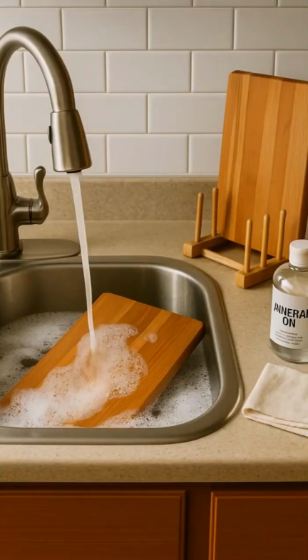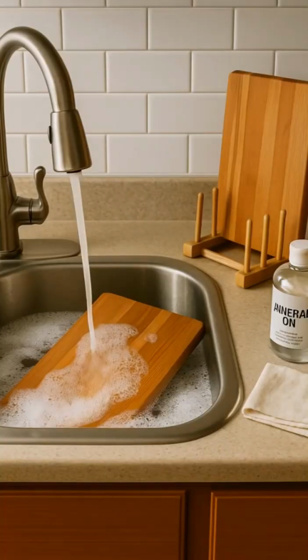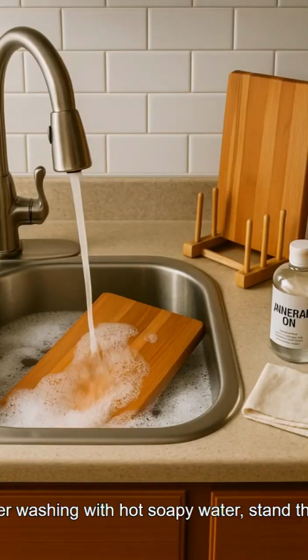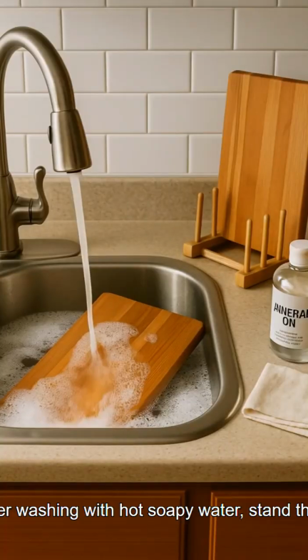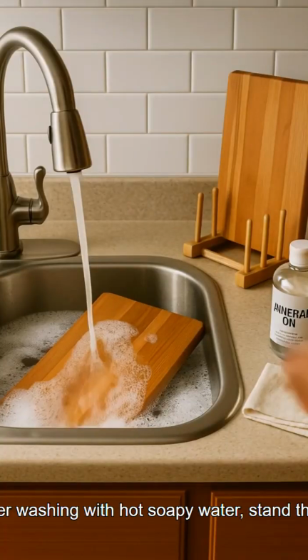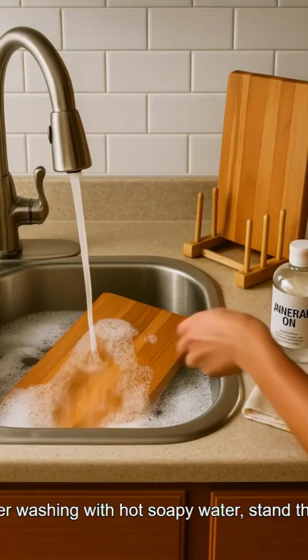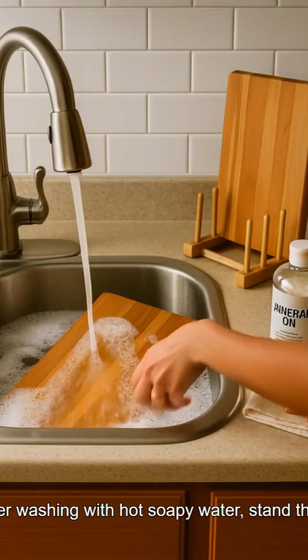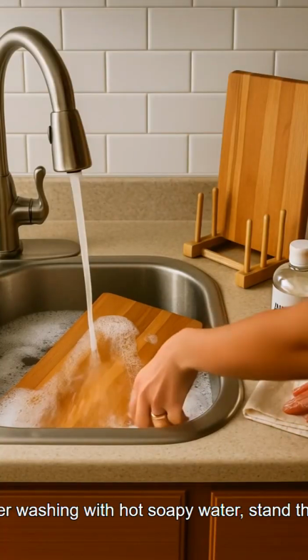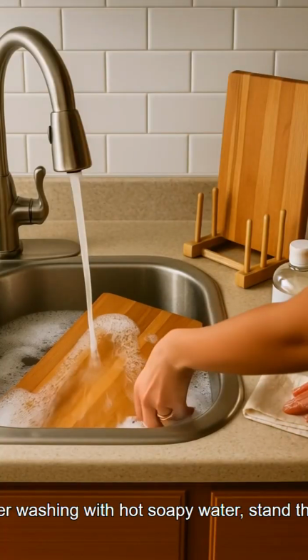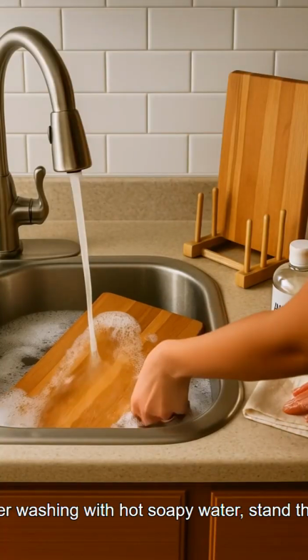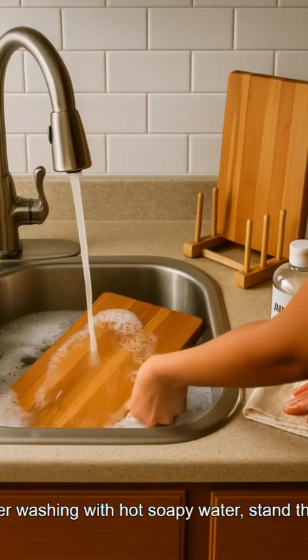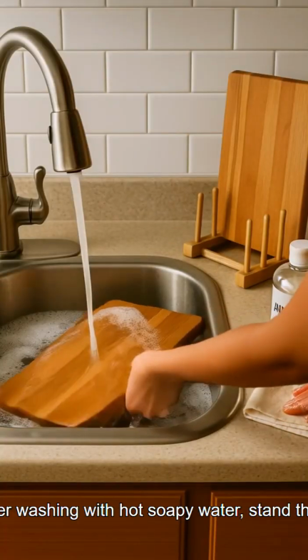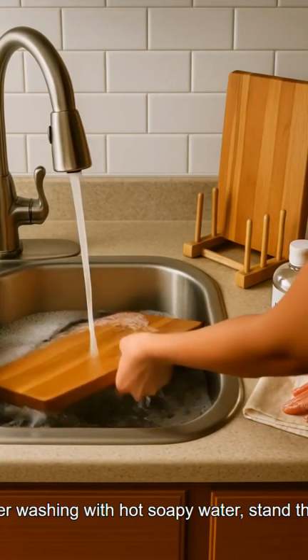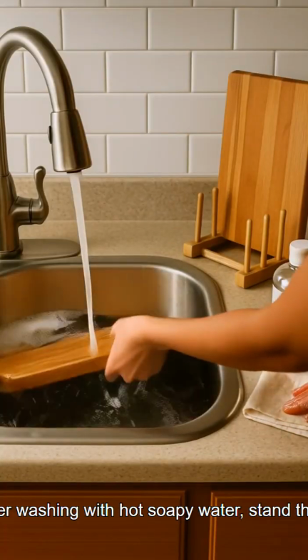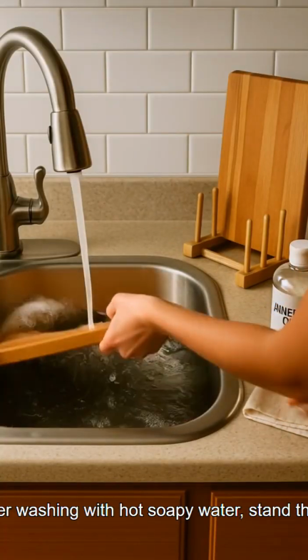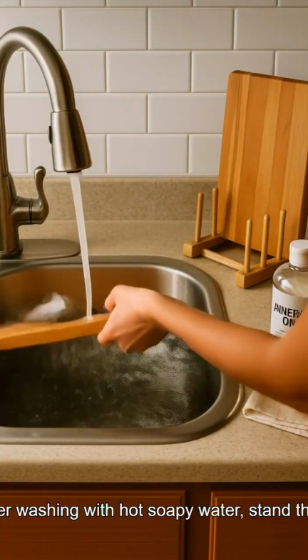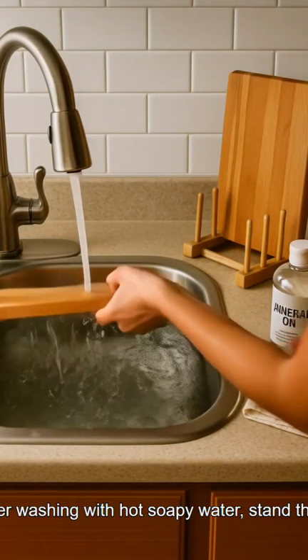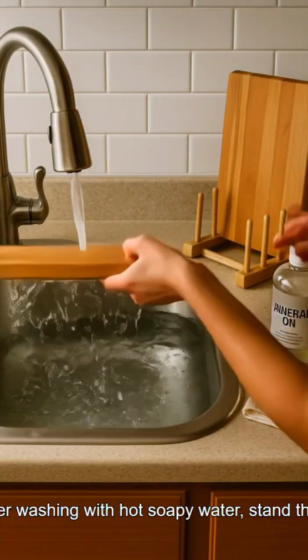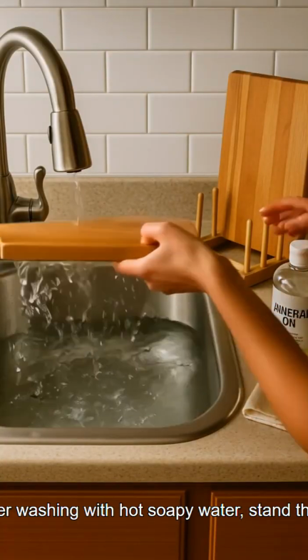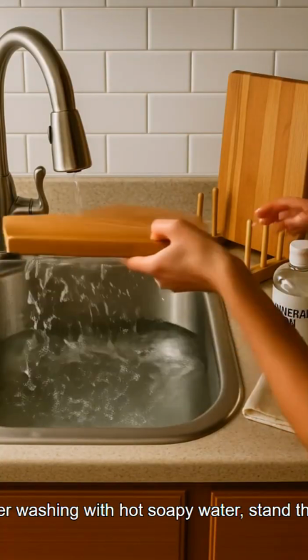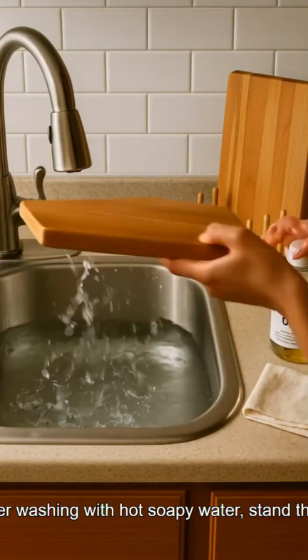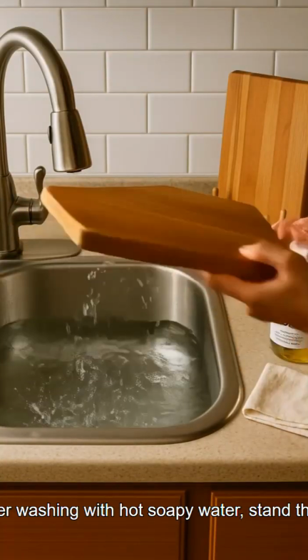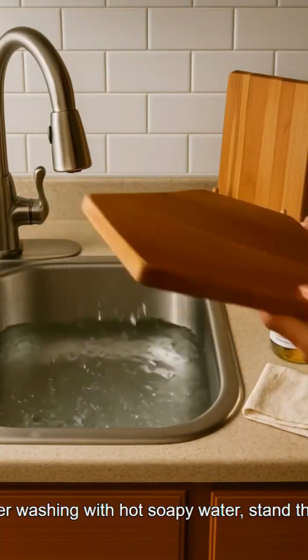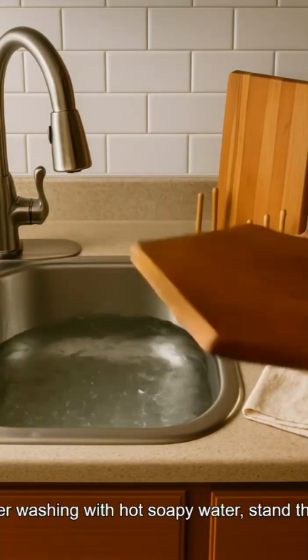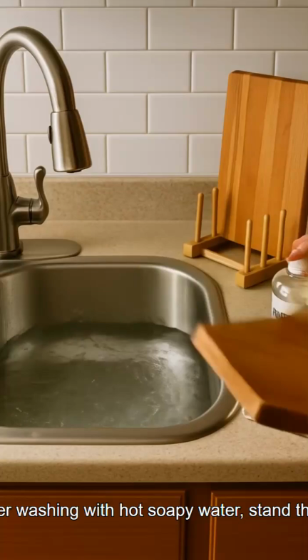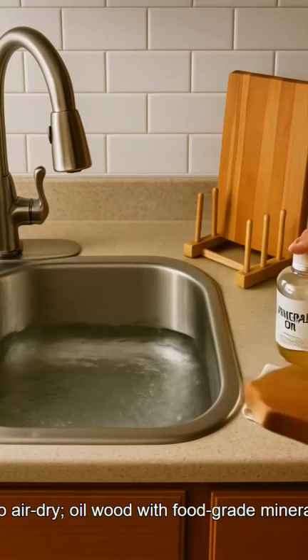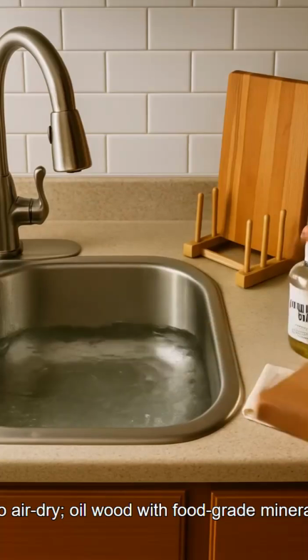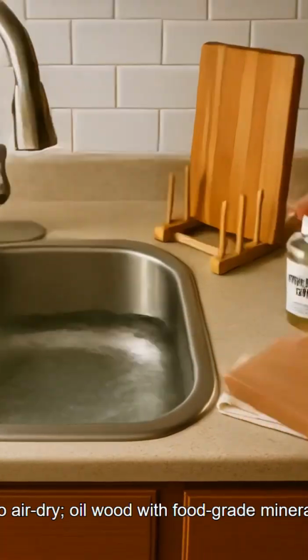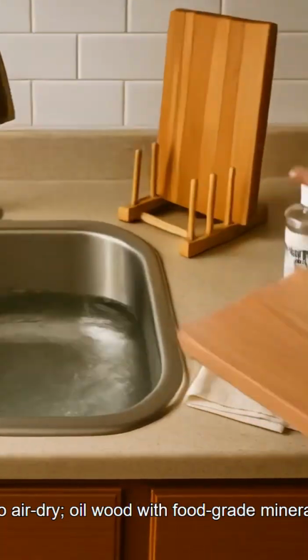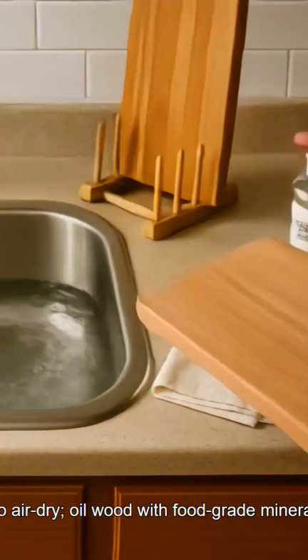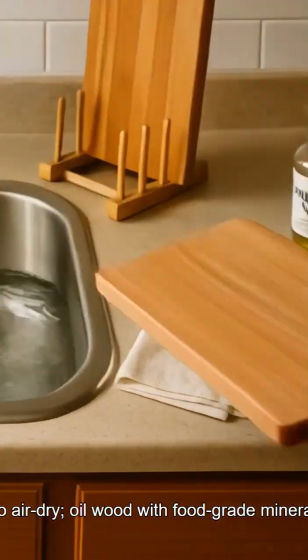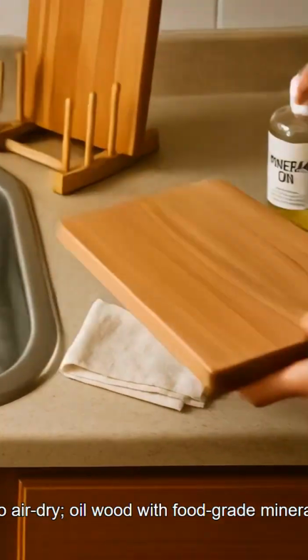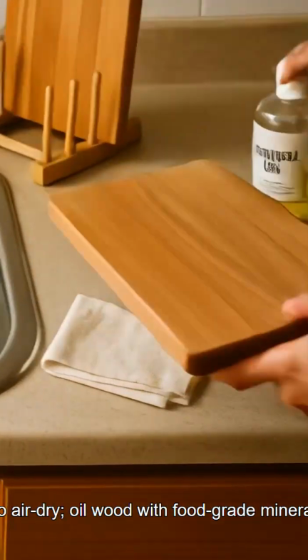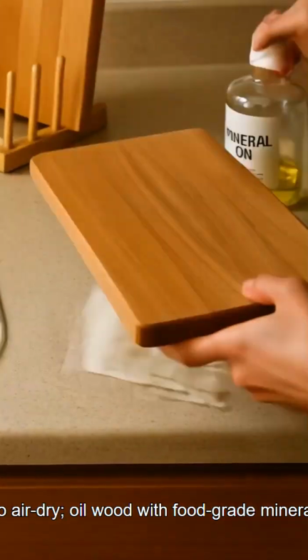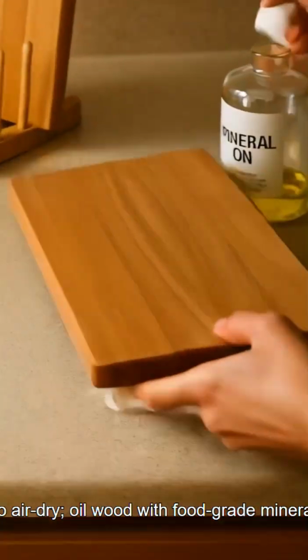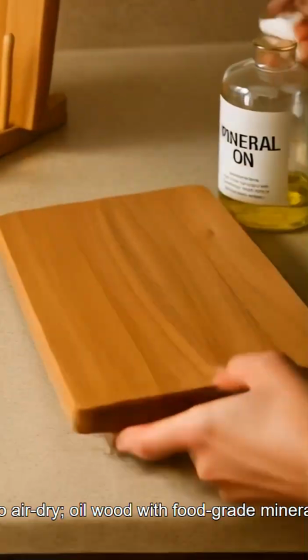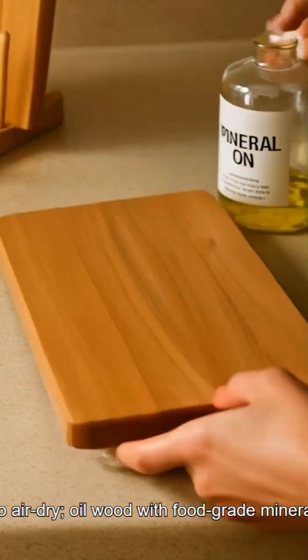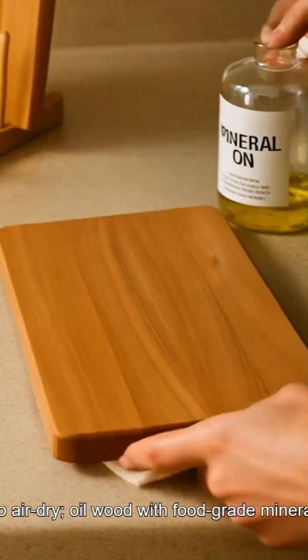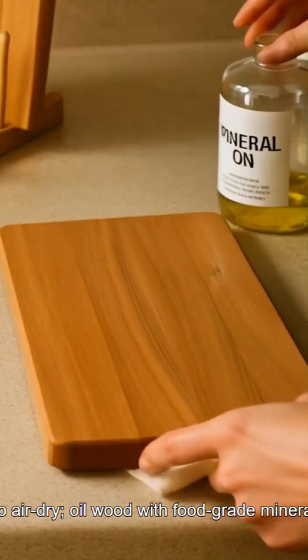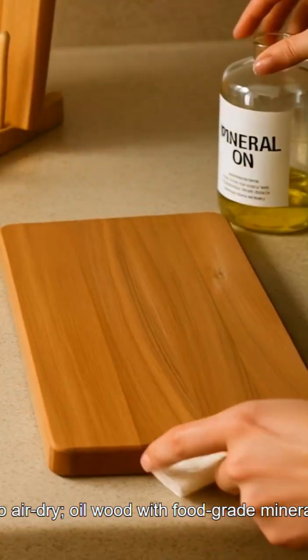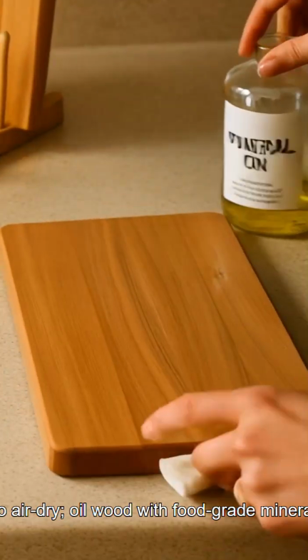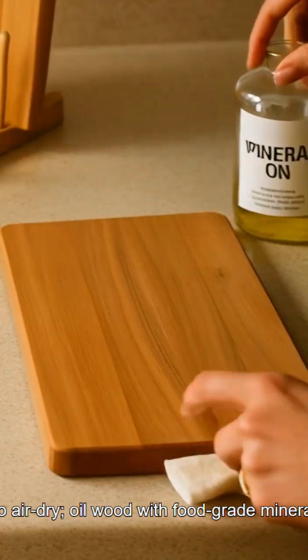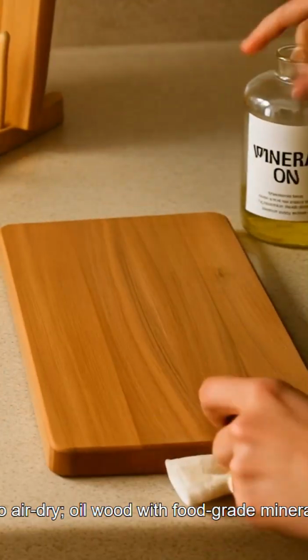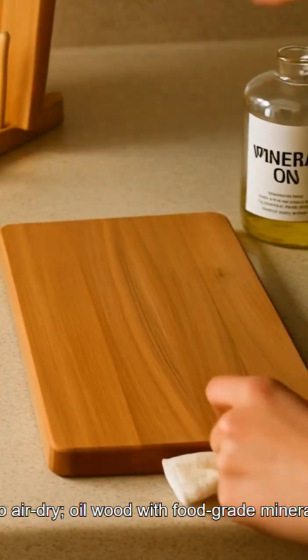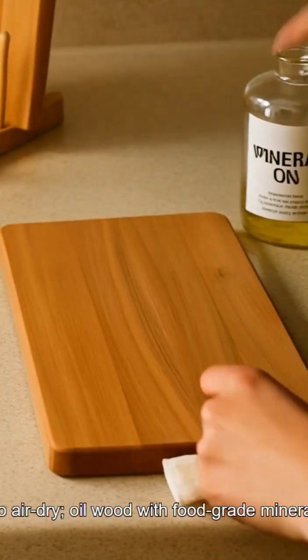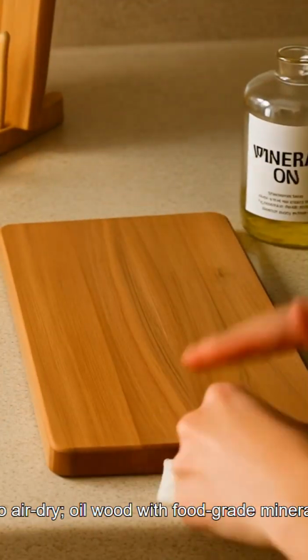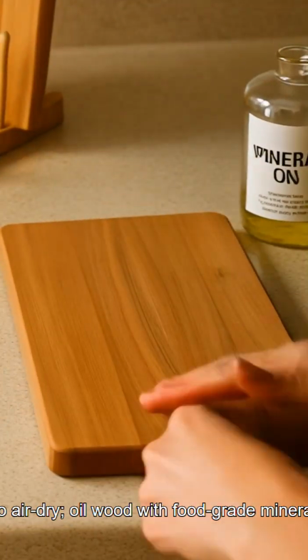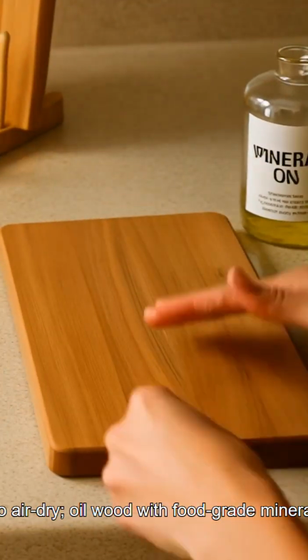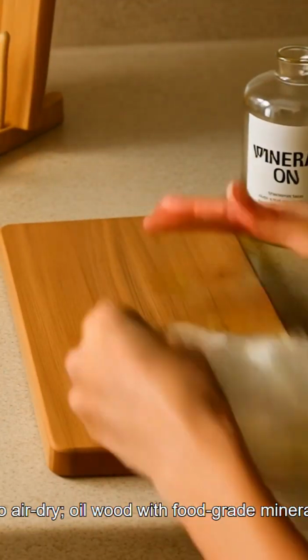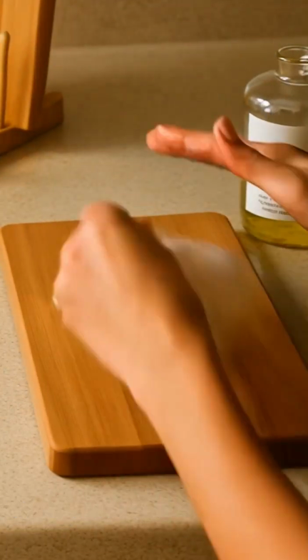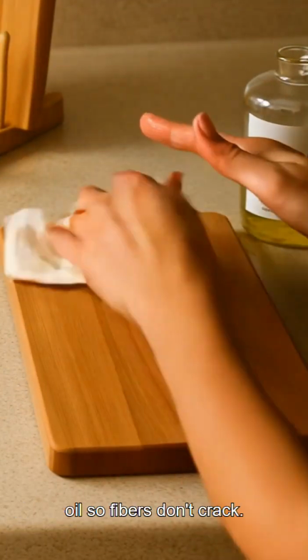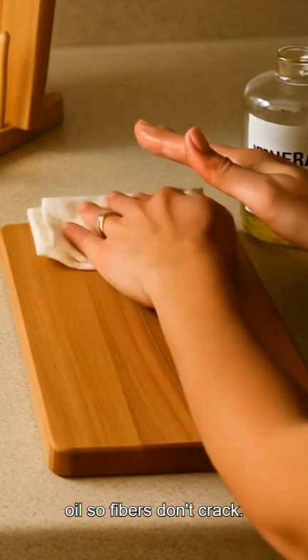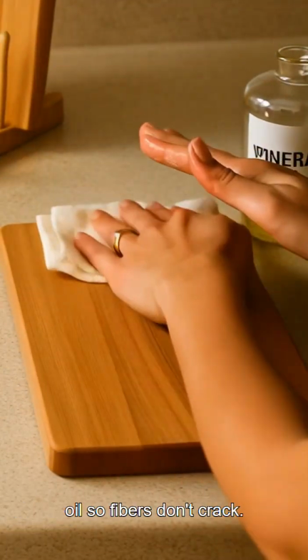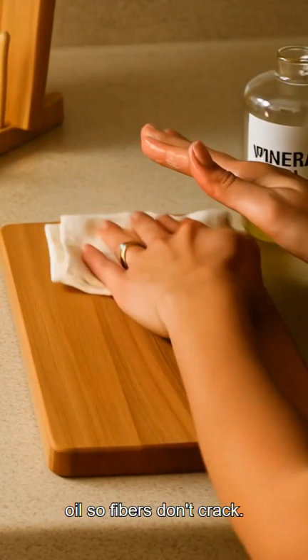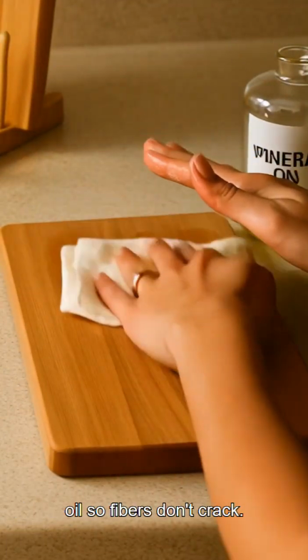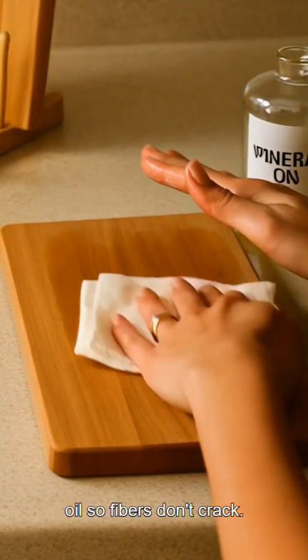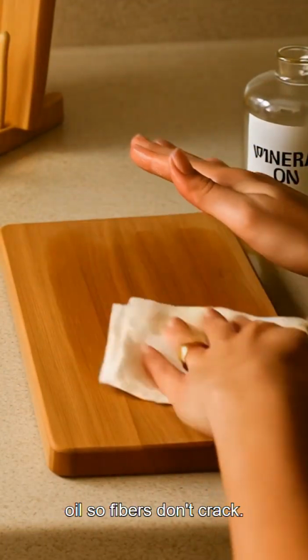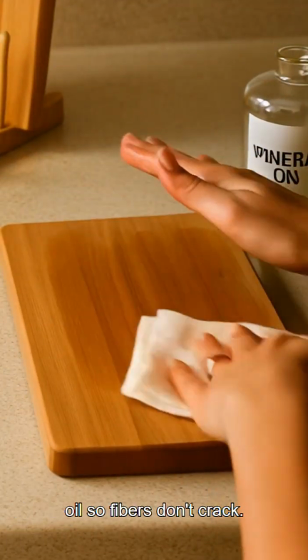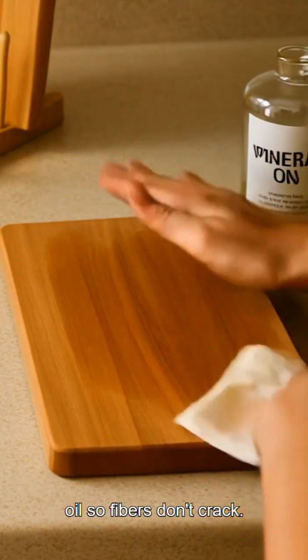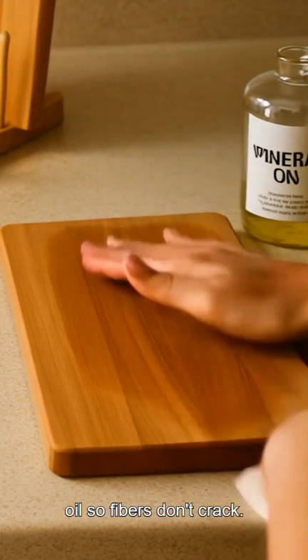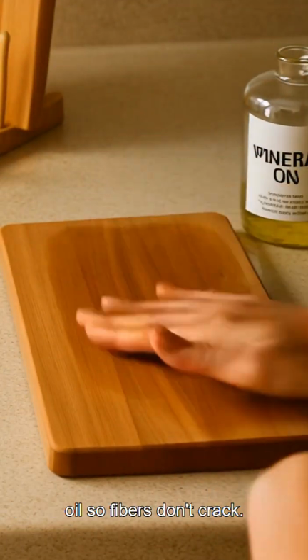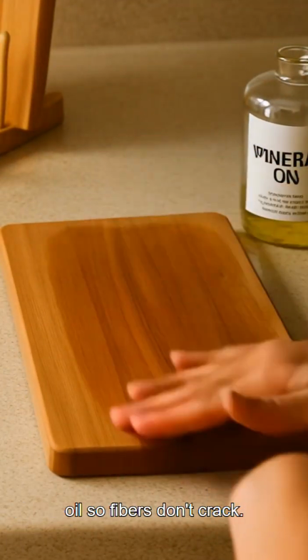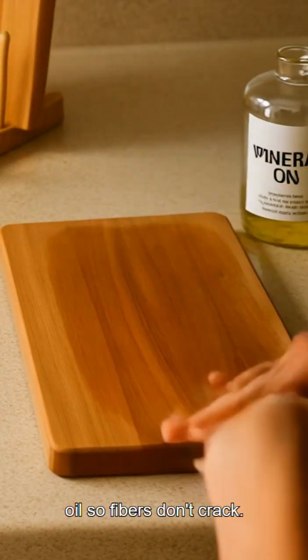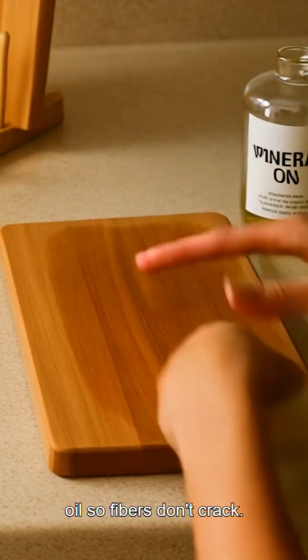After washing with hot soapy water, stand them to air dry. Oil wood with food-grade mineral oil so fibers don't crack.